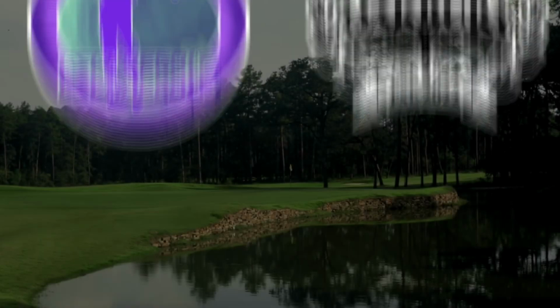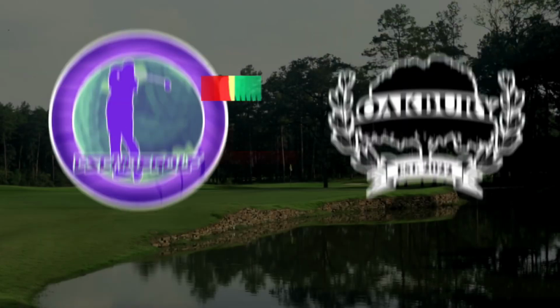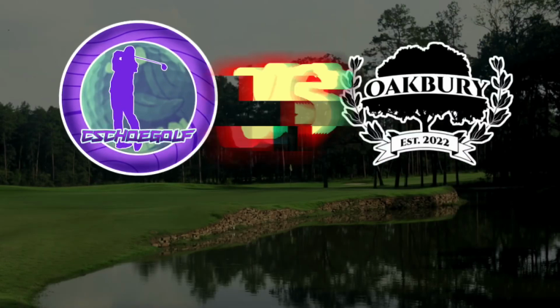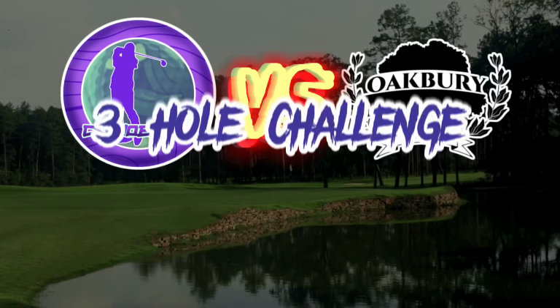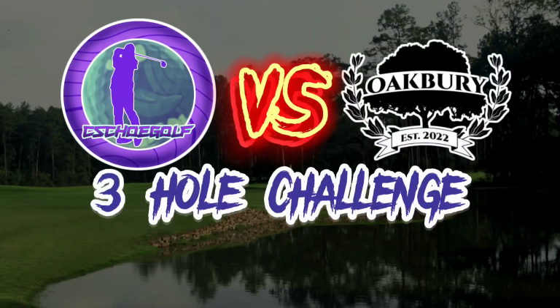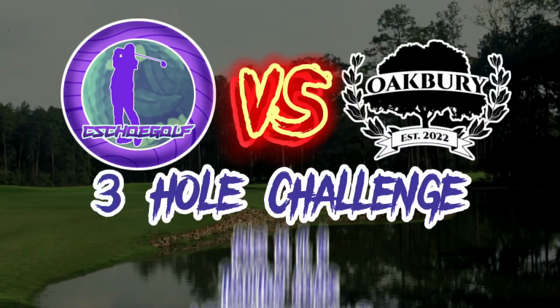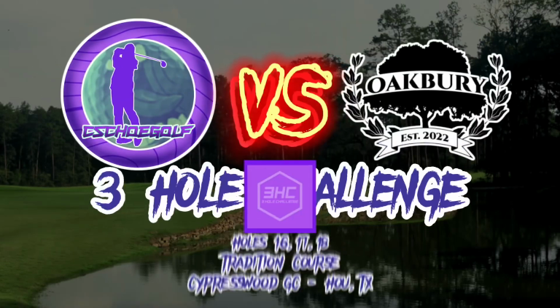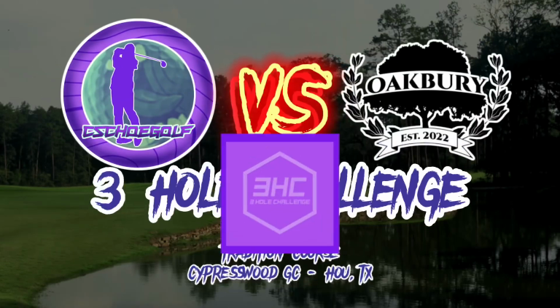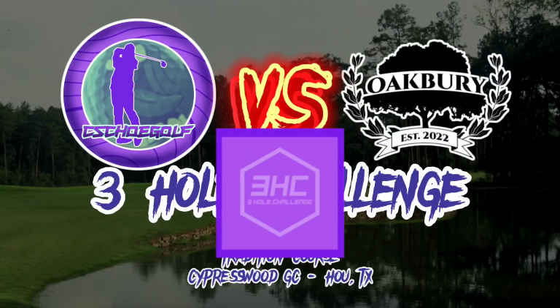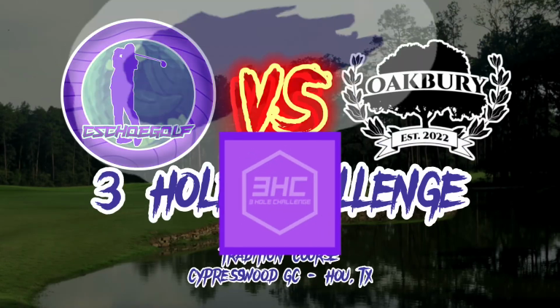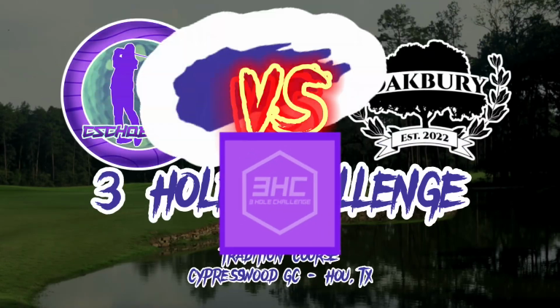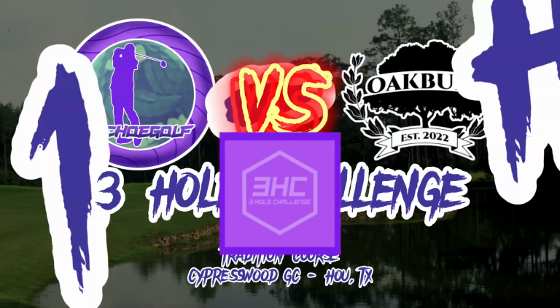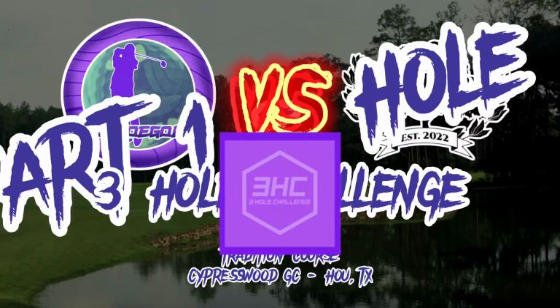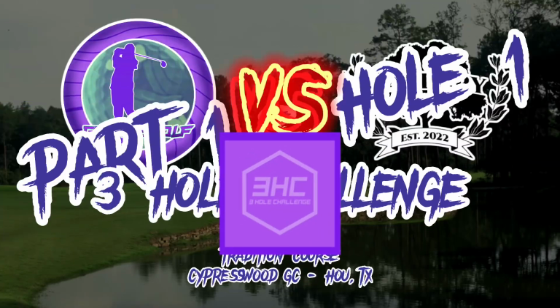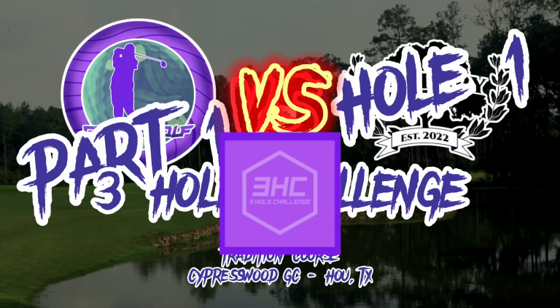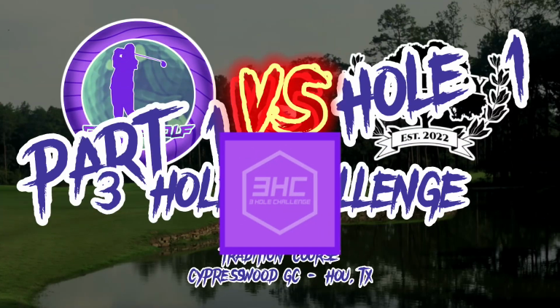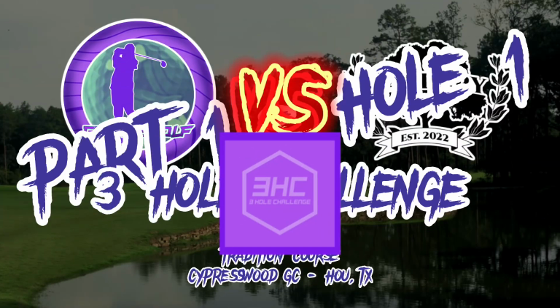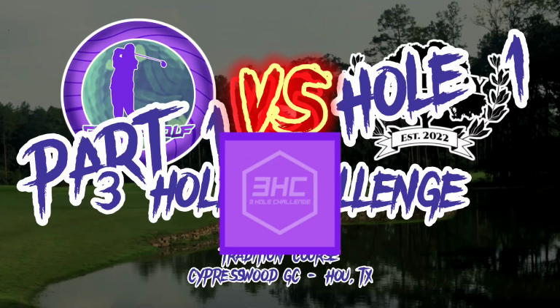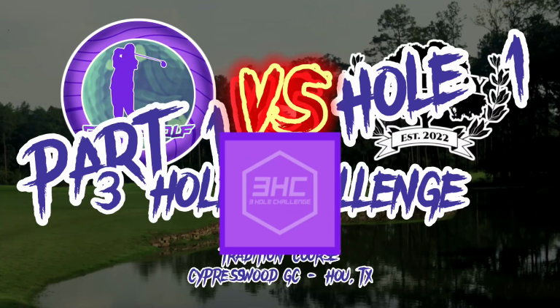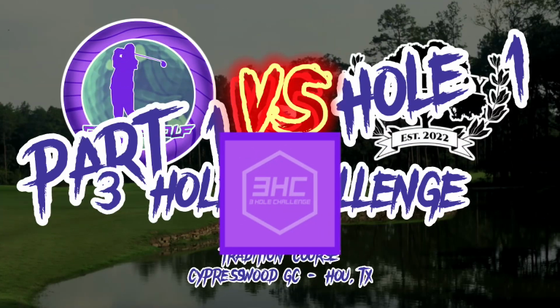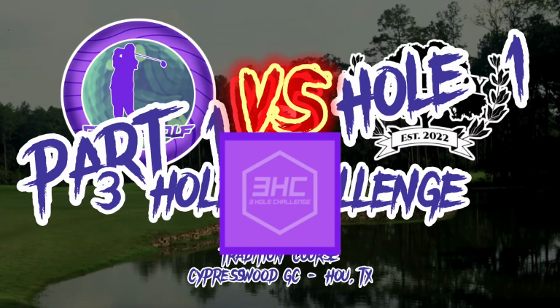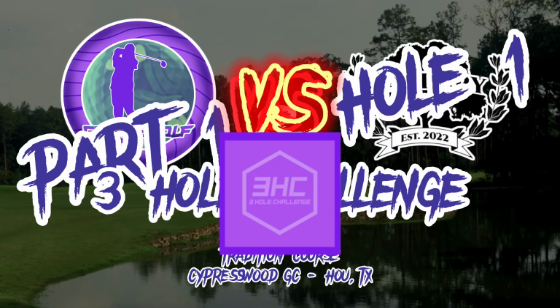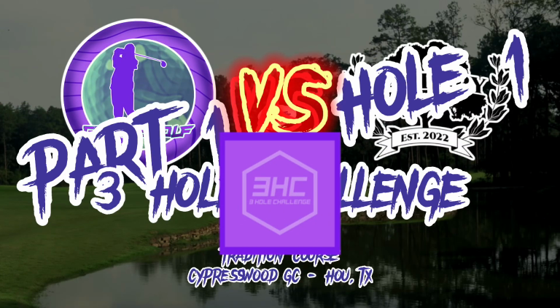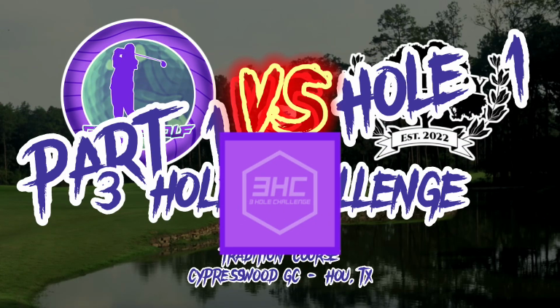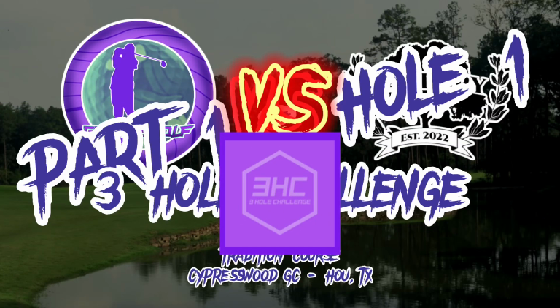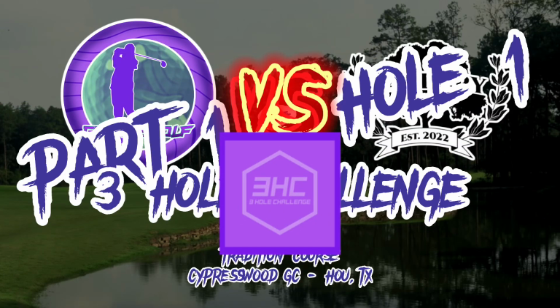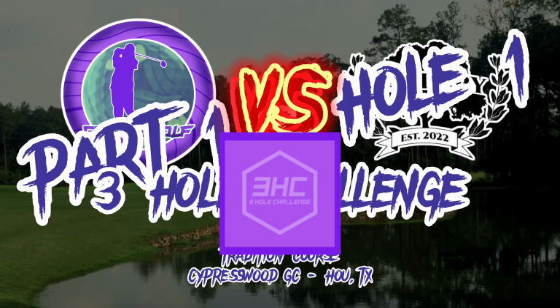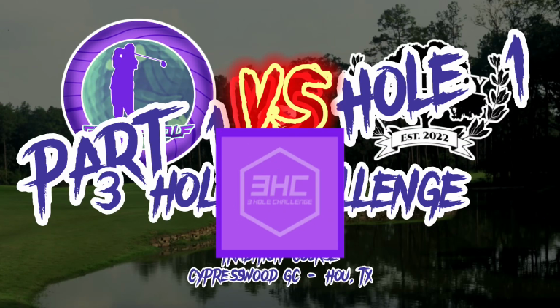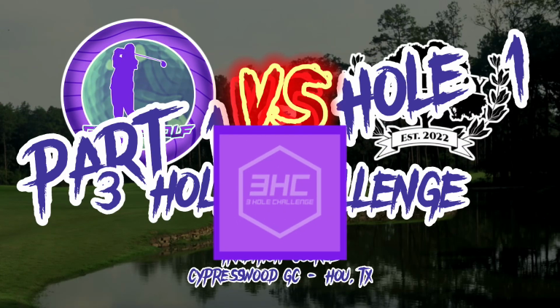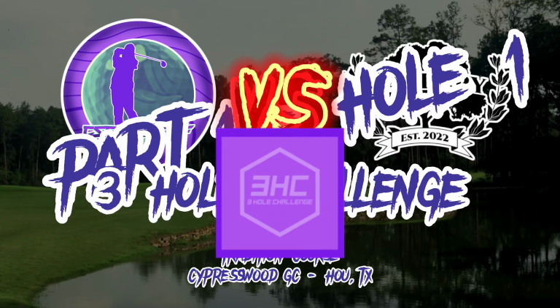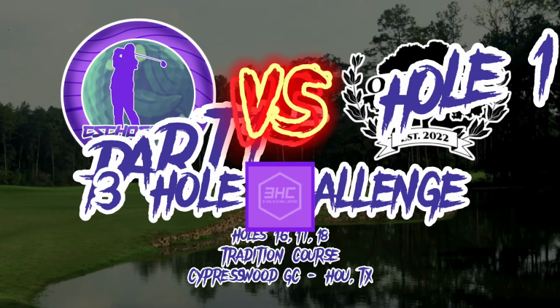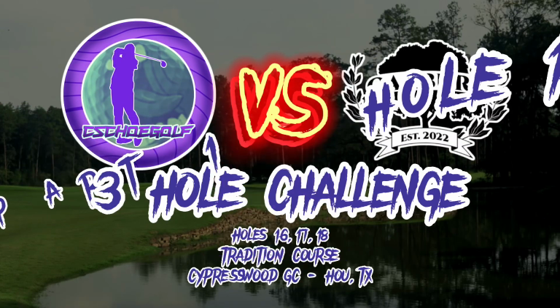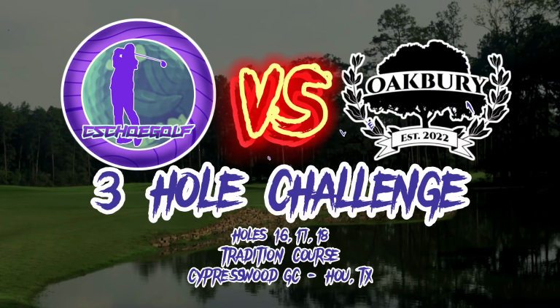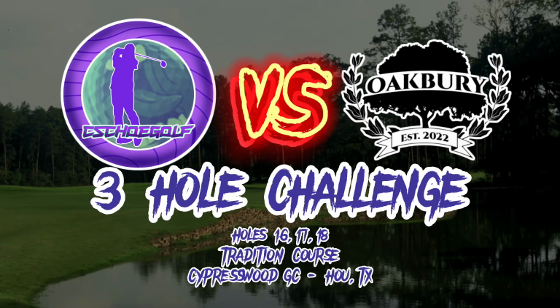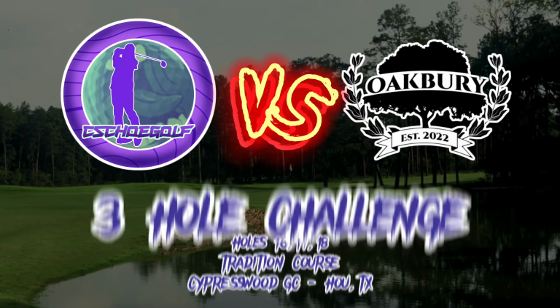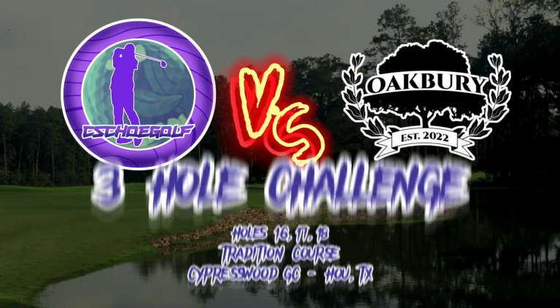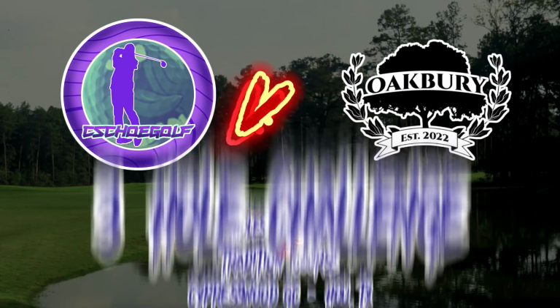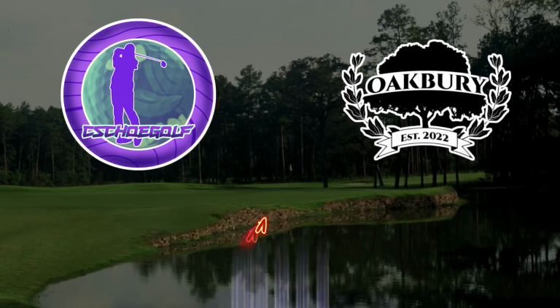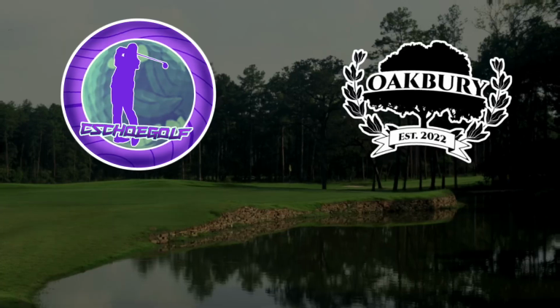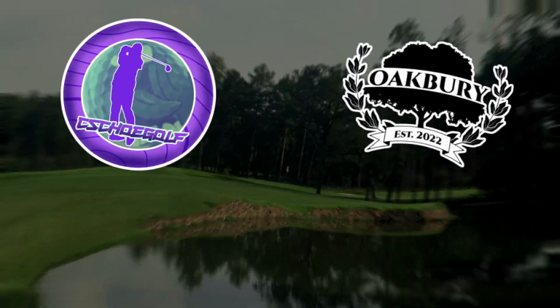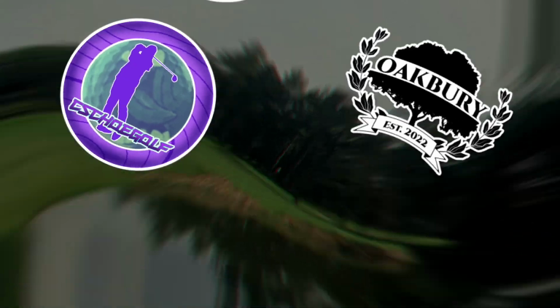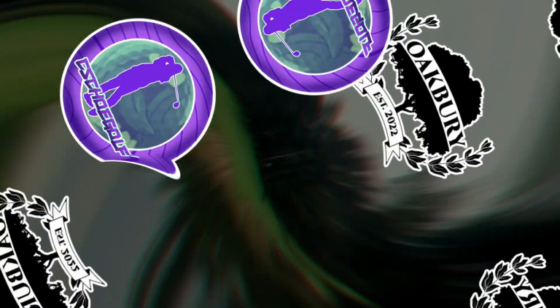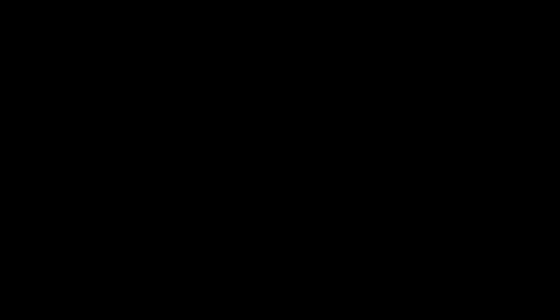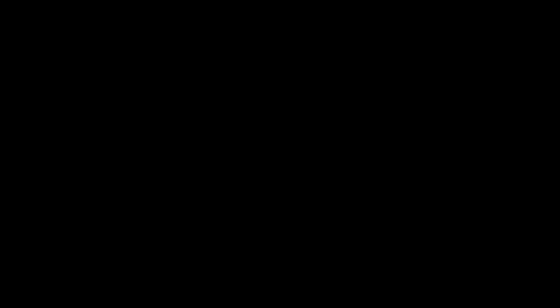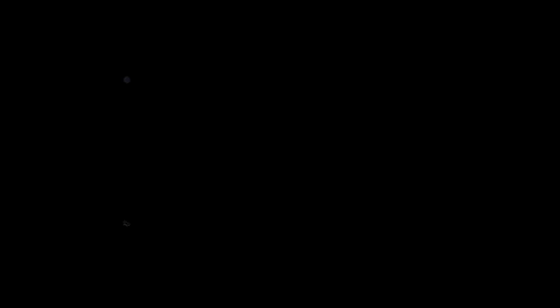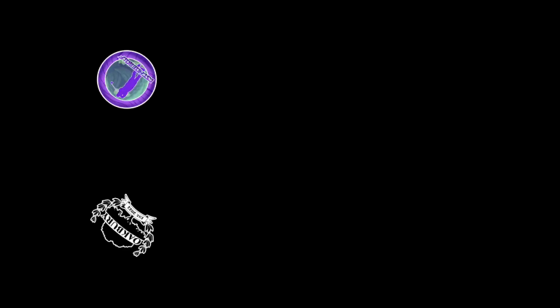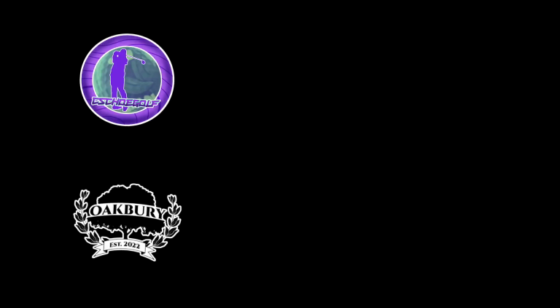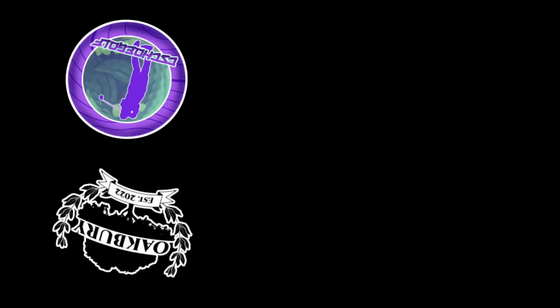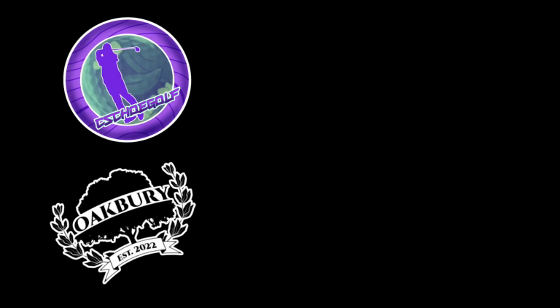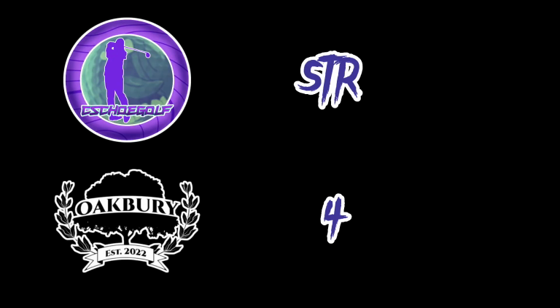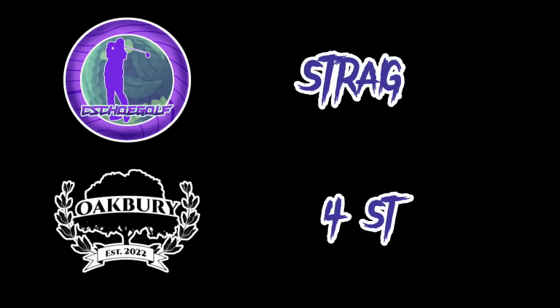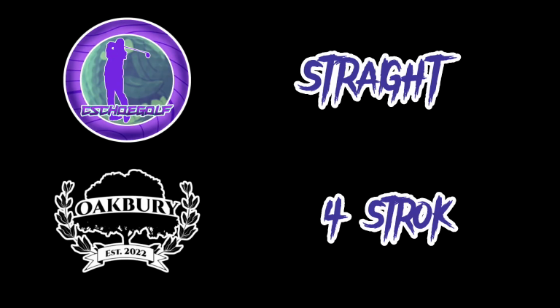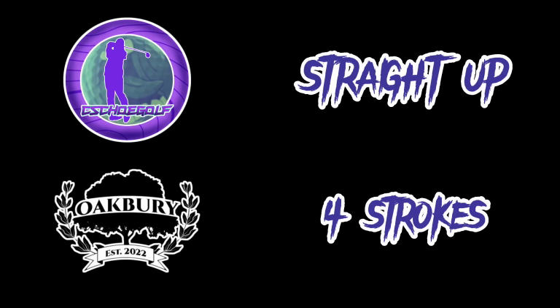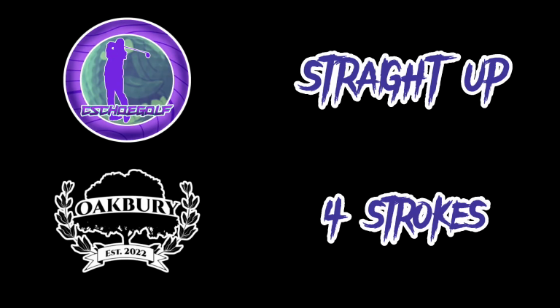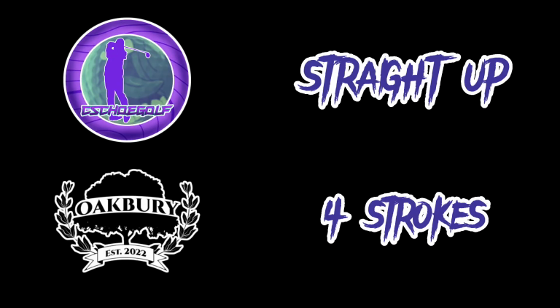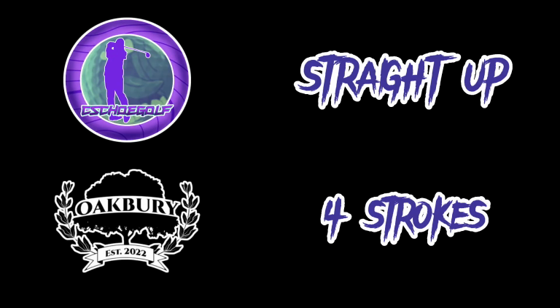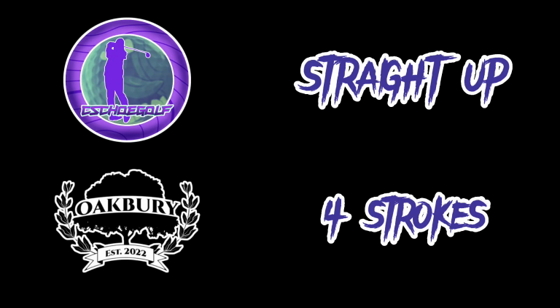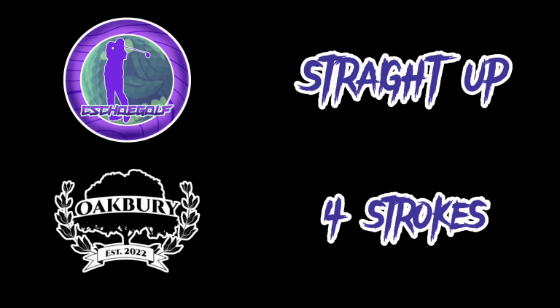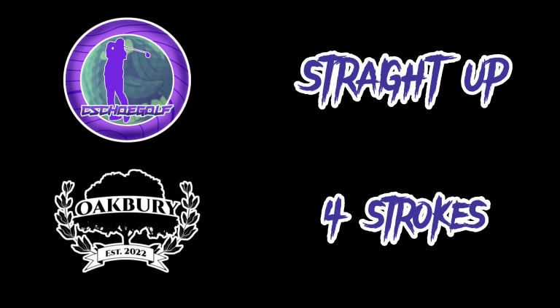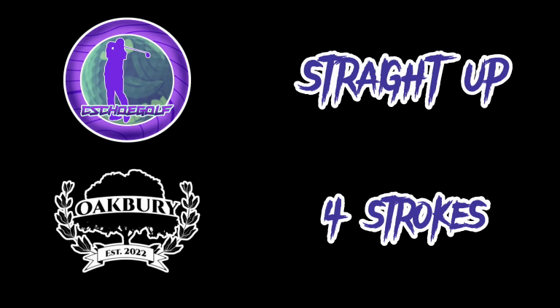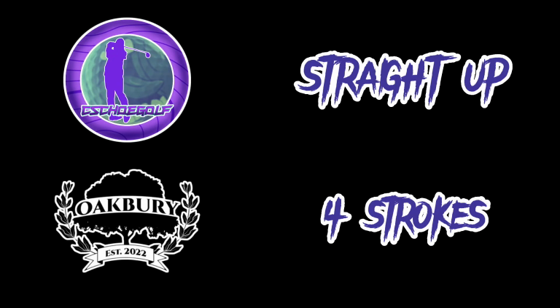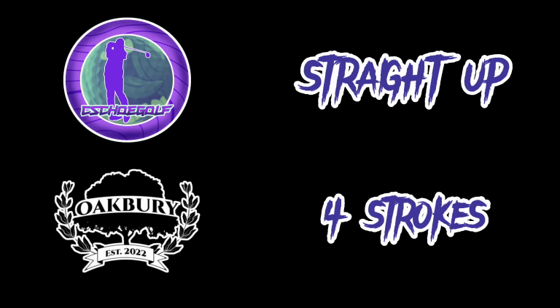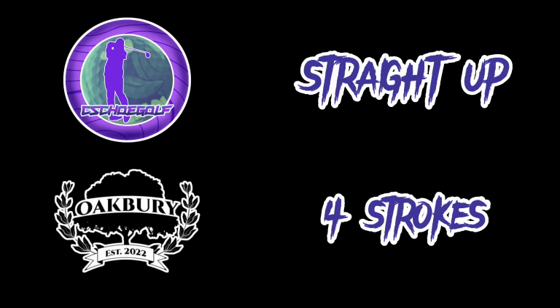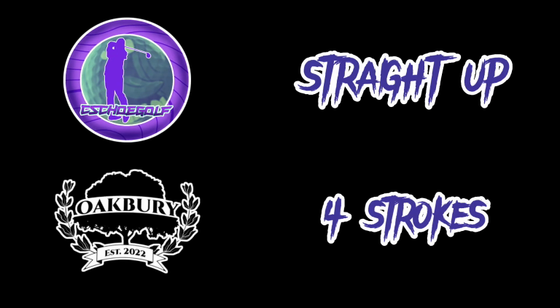Hey, welcome back to Seashell Golf. This is a three-hole challenge between me and Mark V from Oakbury out at Tradition Course at Cypresswood Golf Club in Houston.